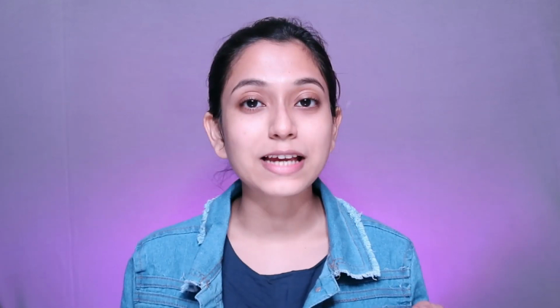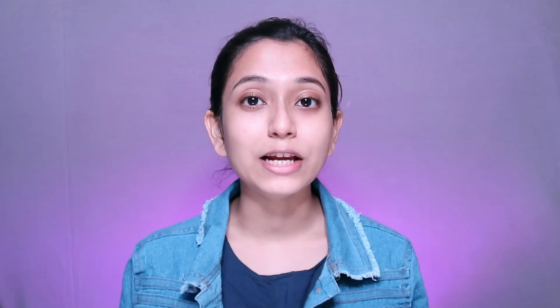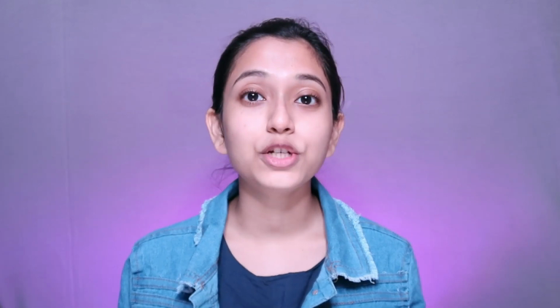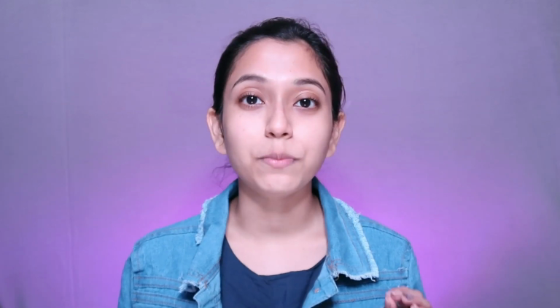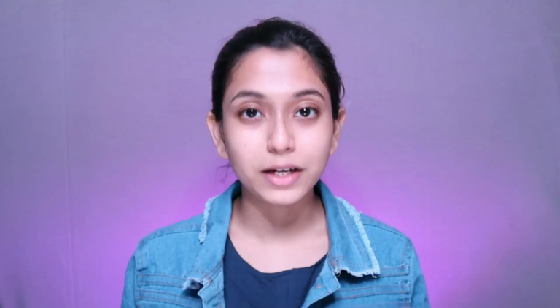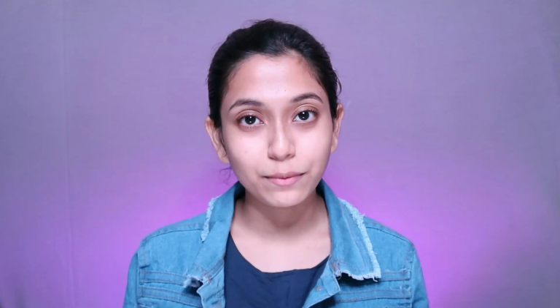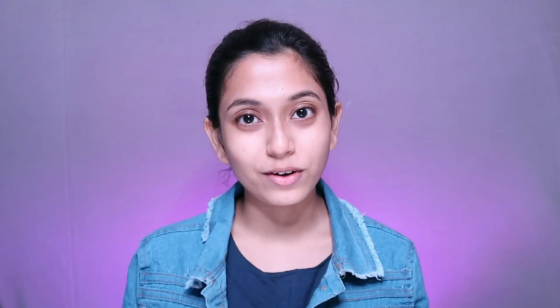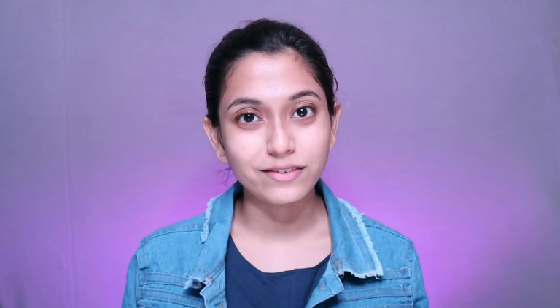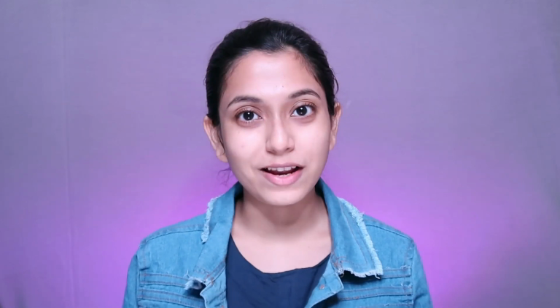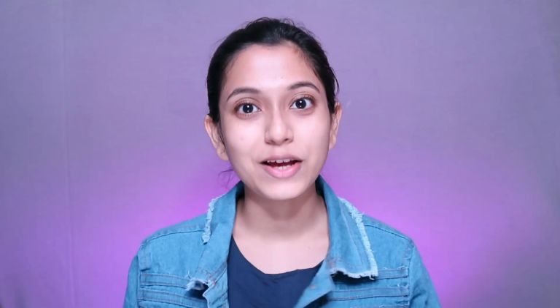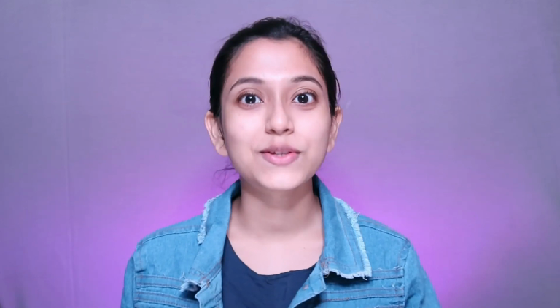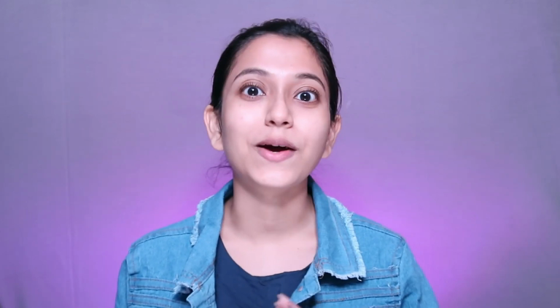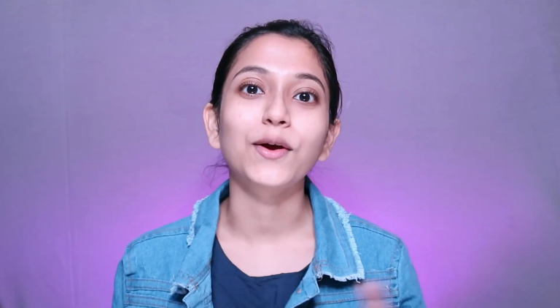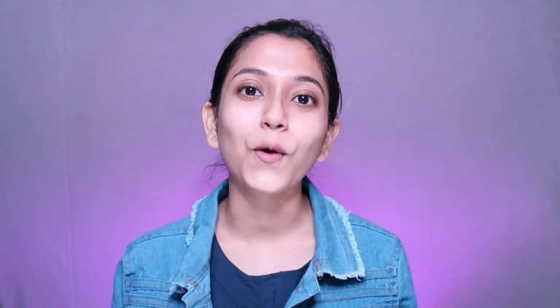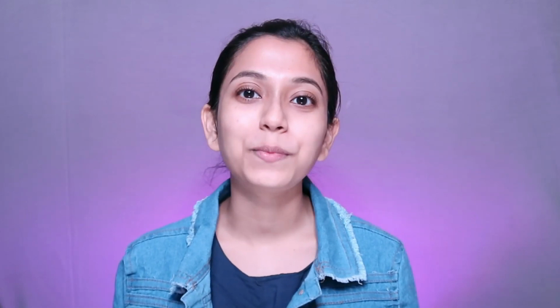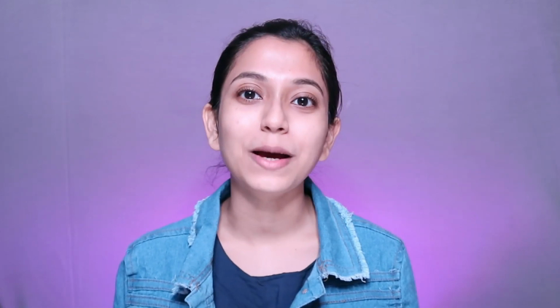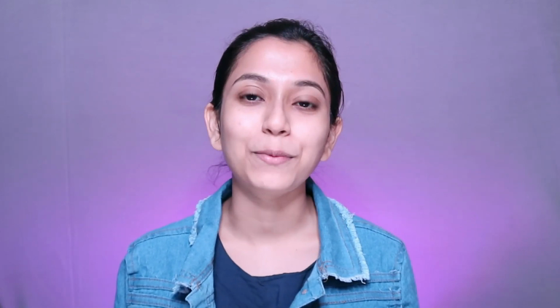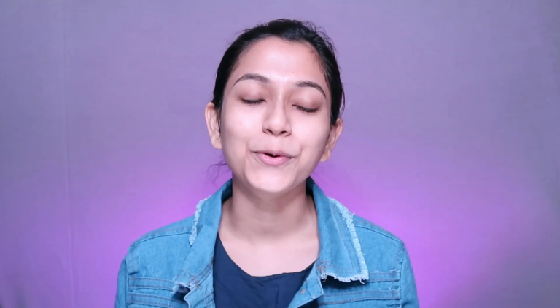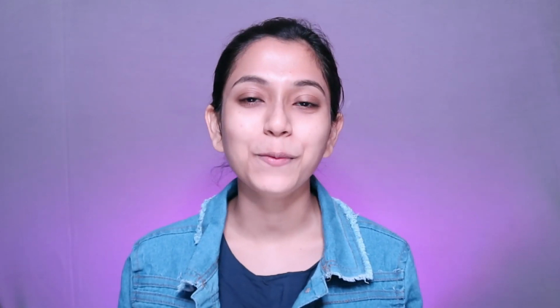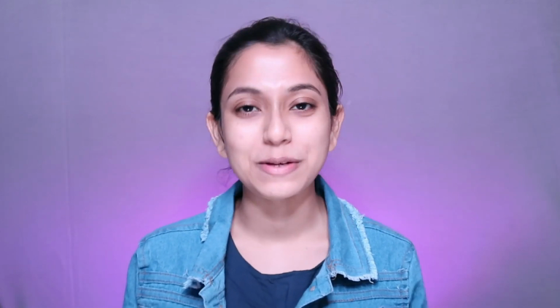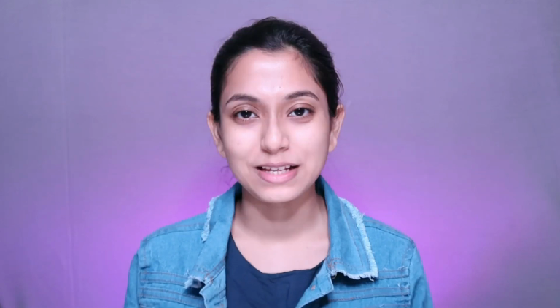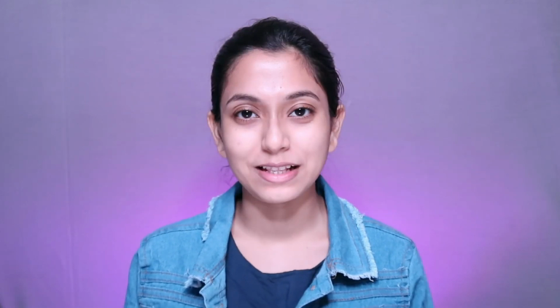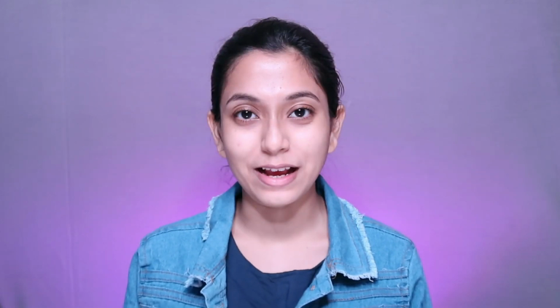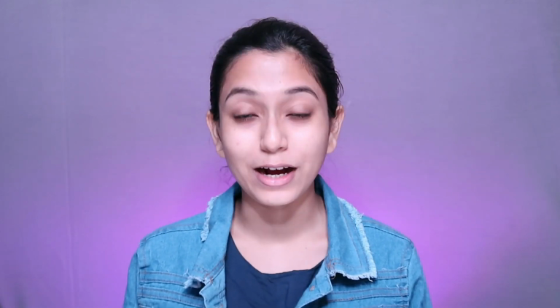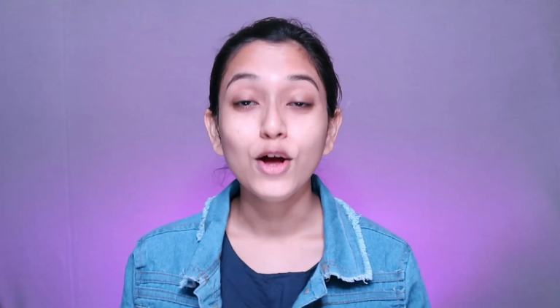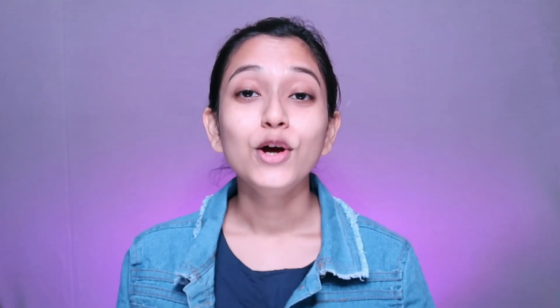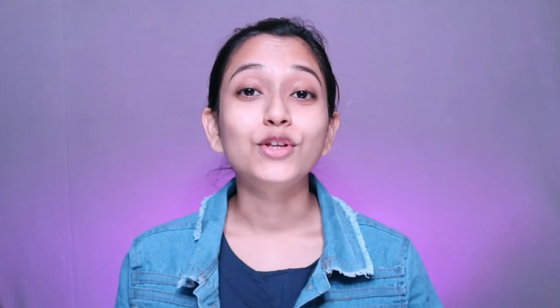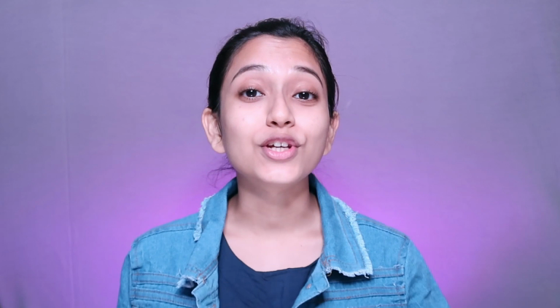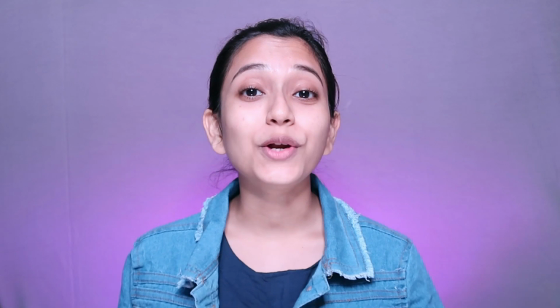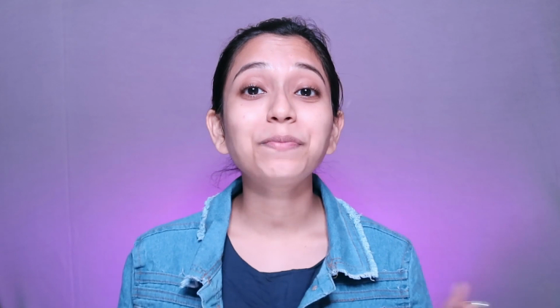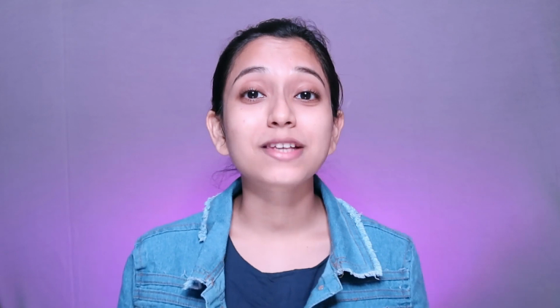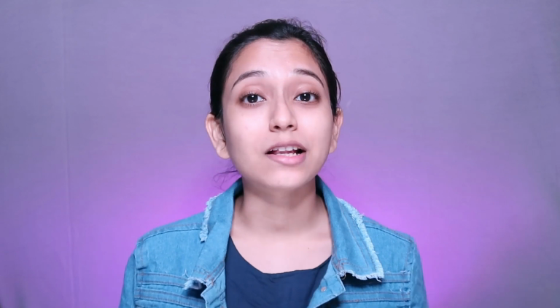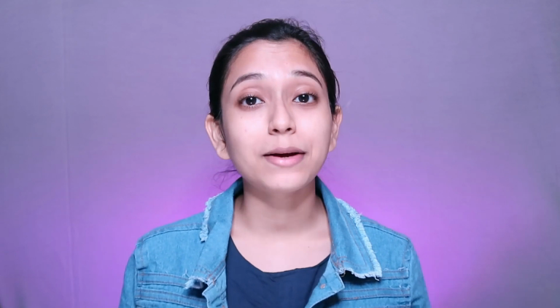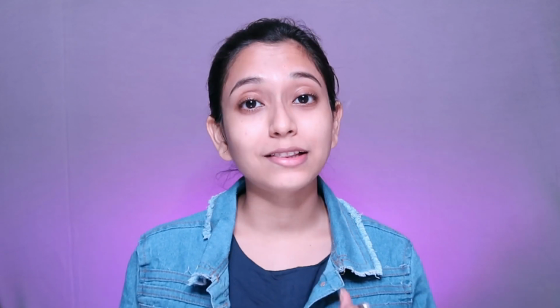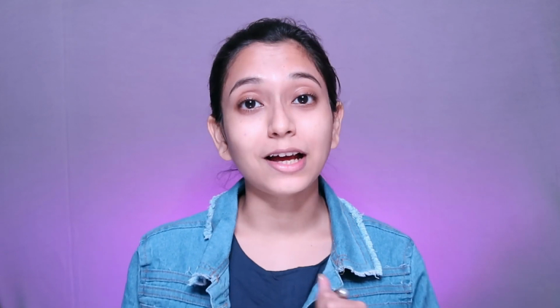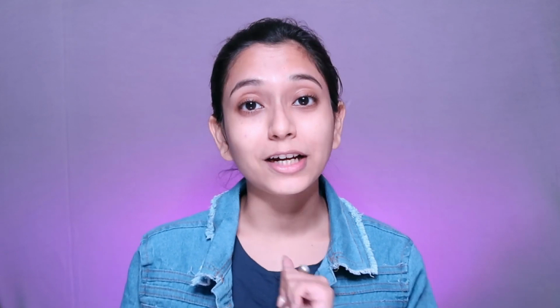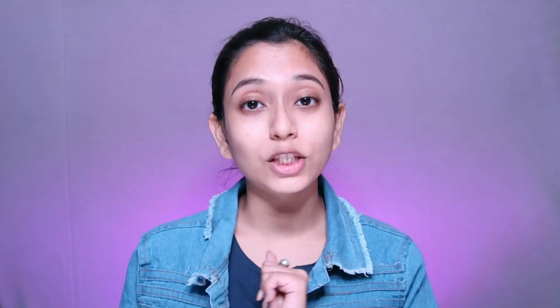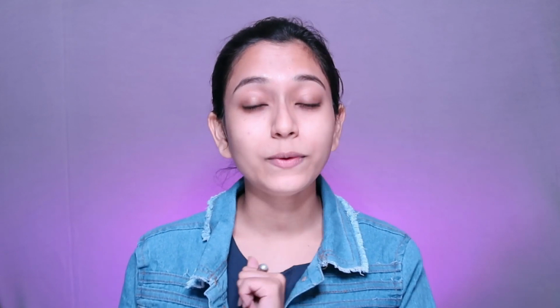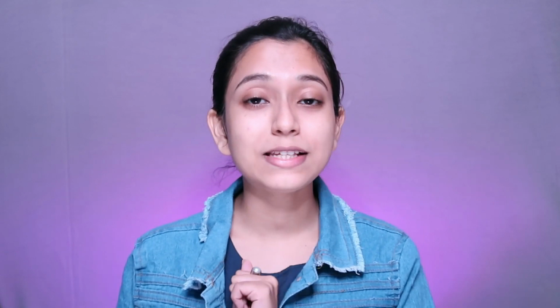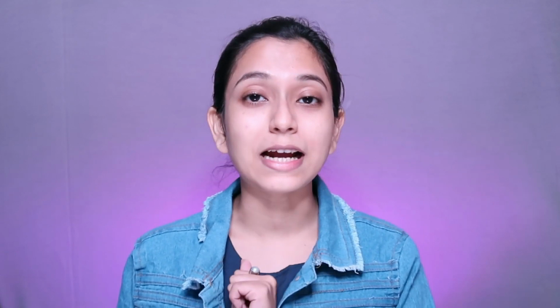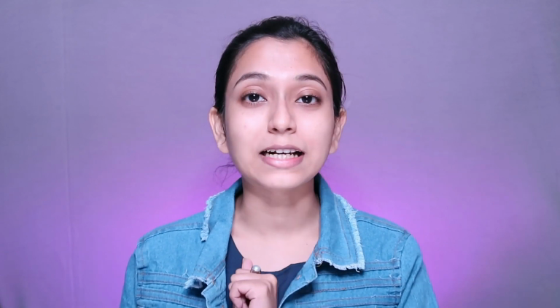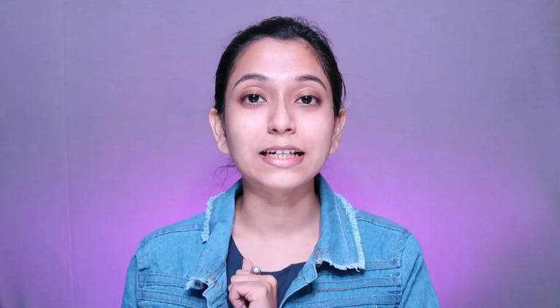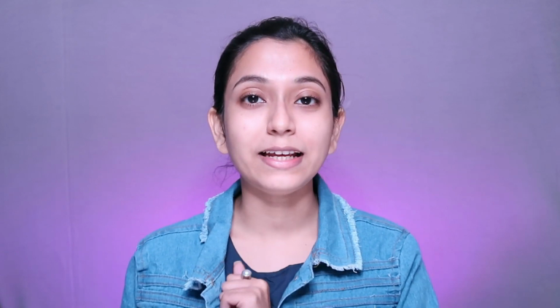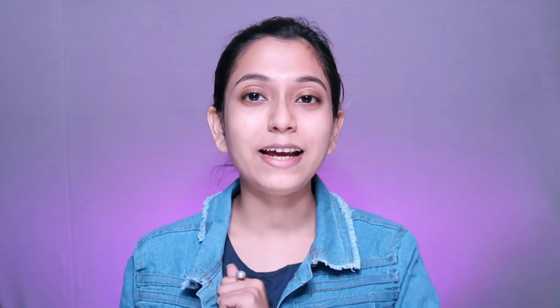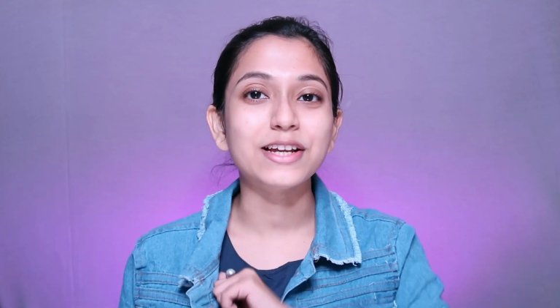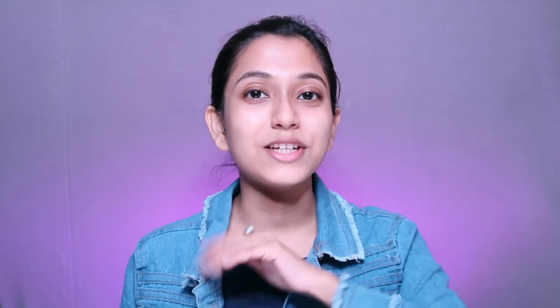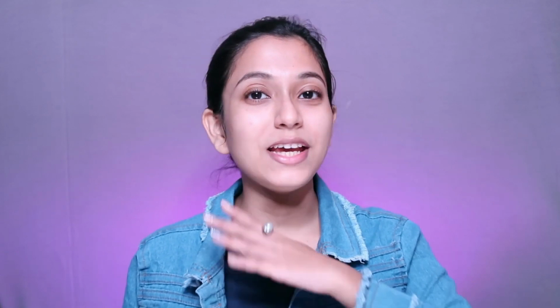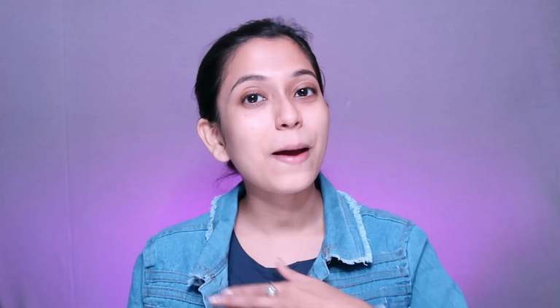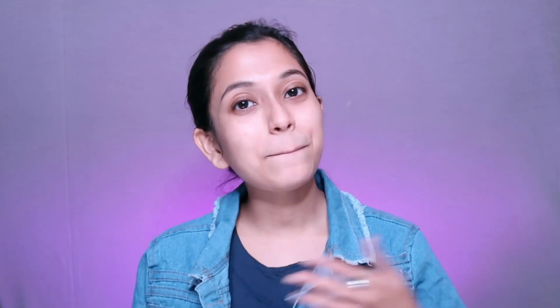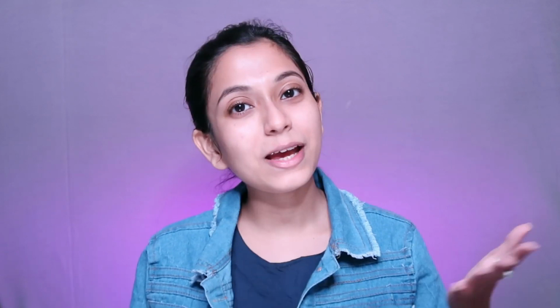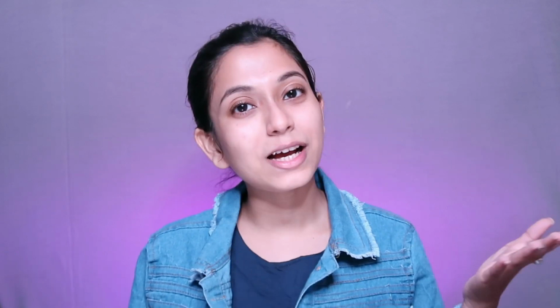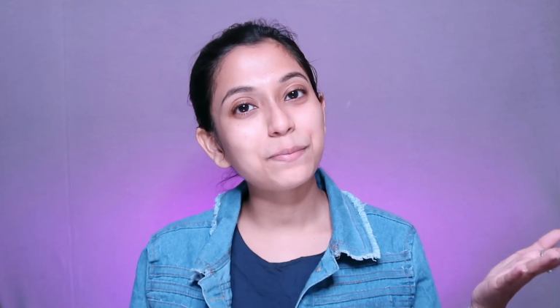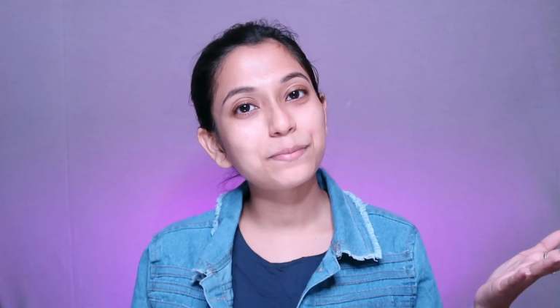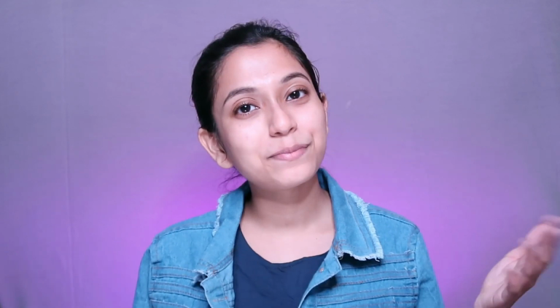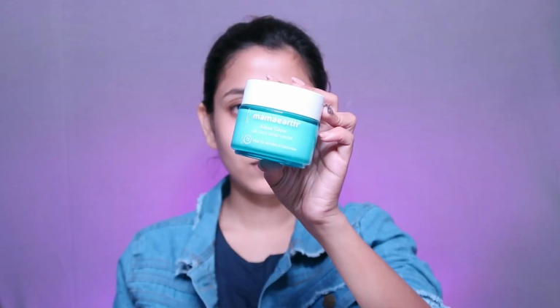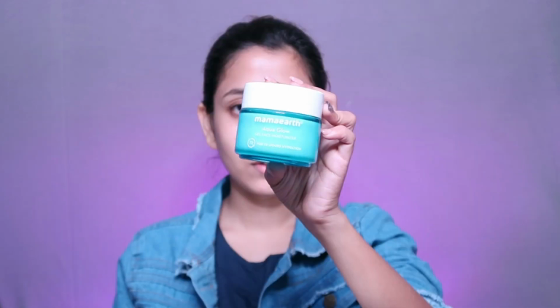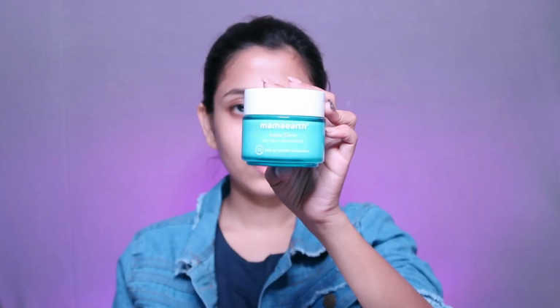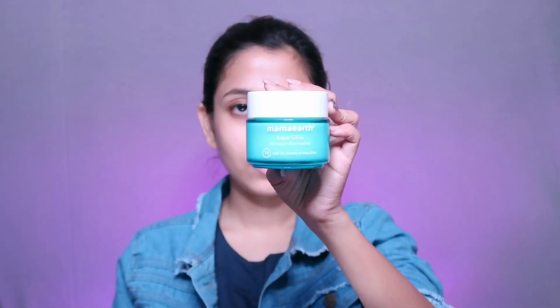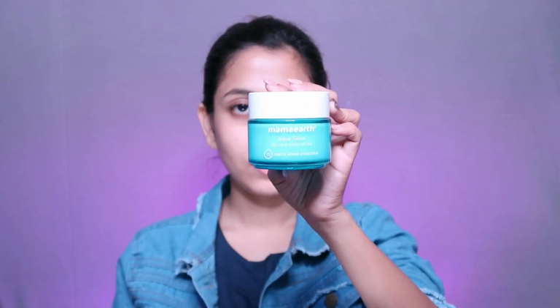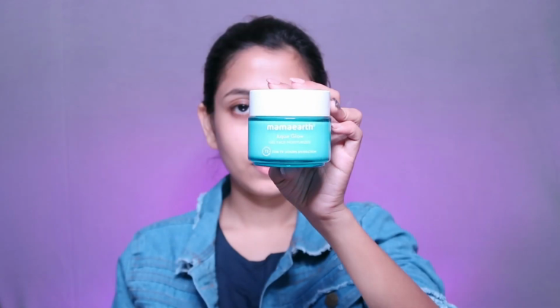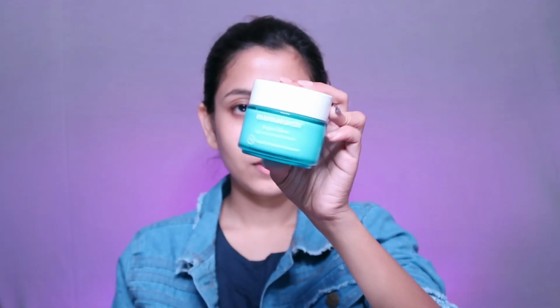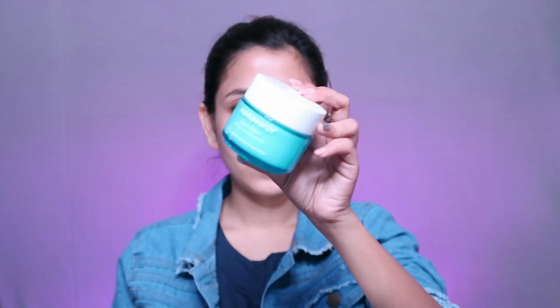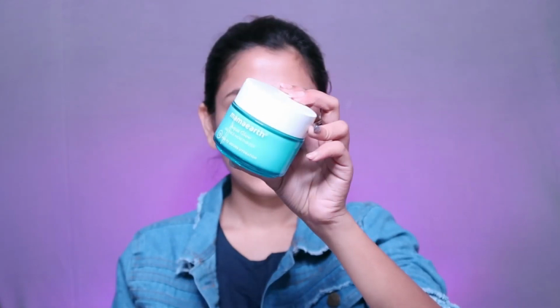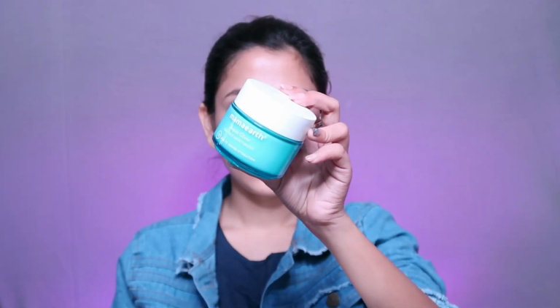Today's makeup look is a budget-friendly stylish makeup, so I hope you will like it. Let's start today's makeup!